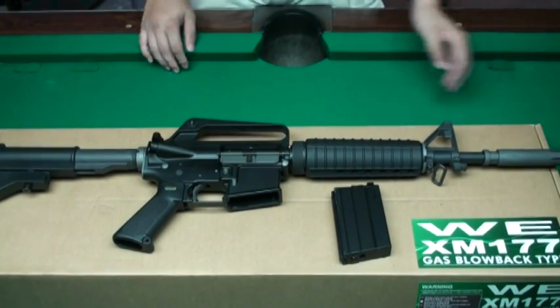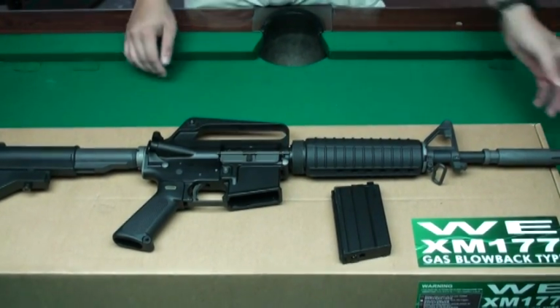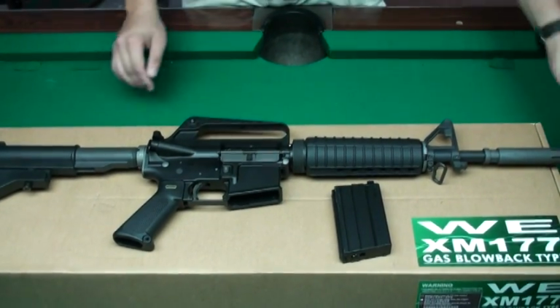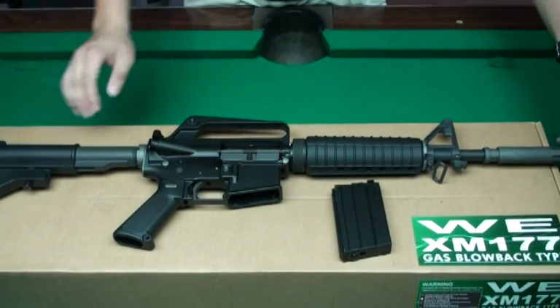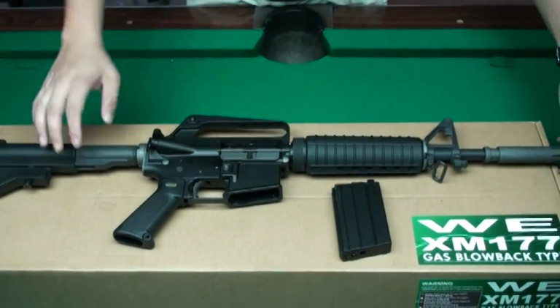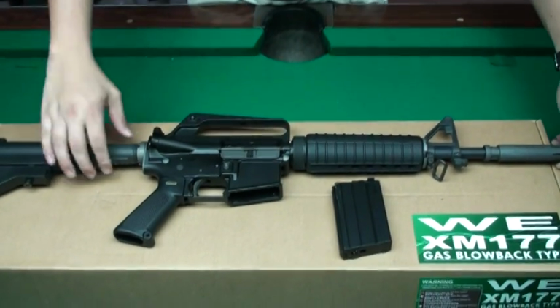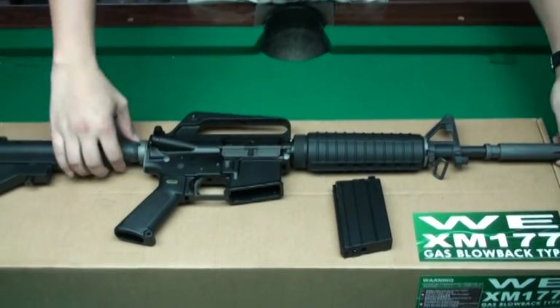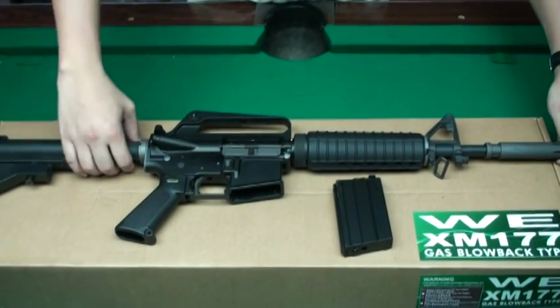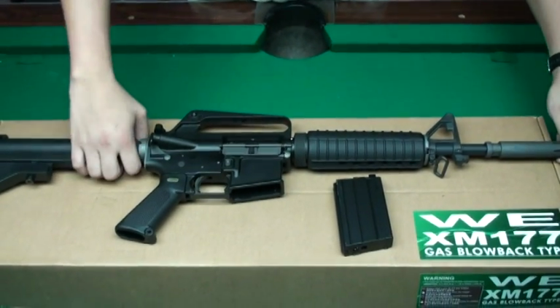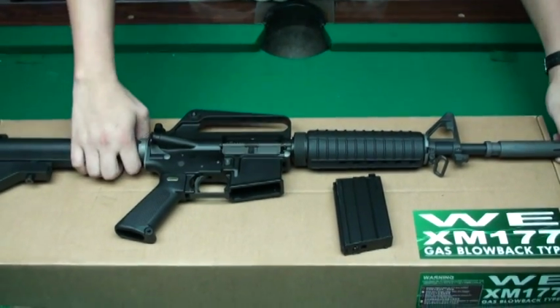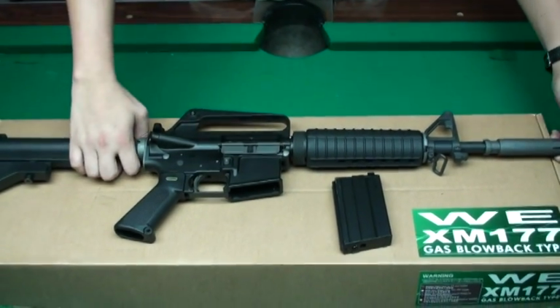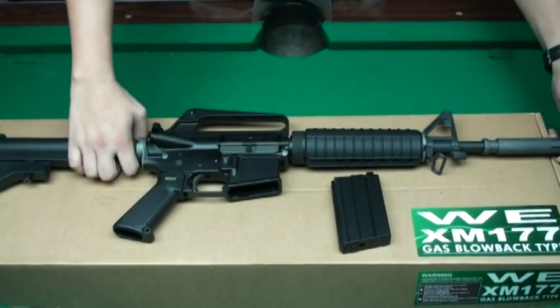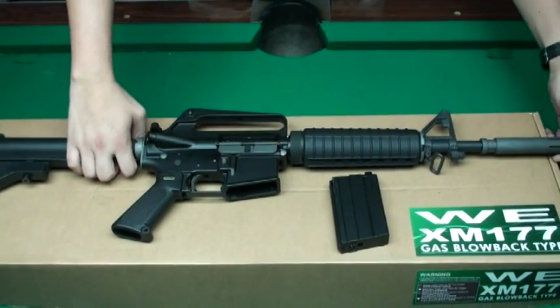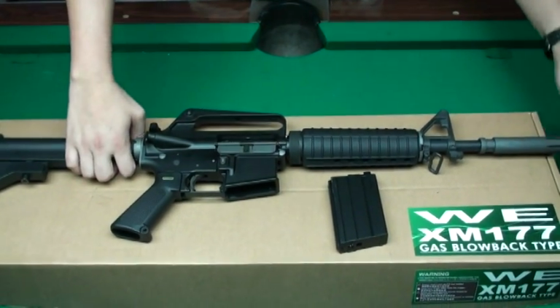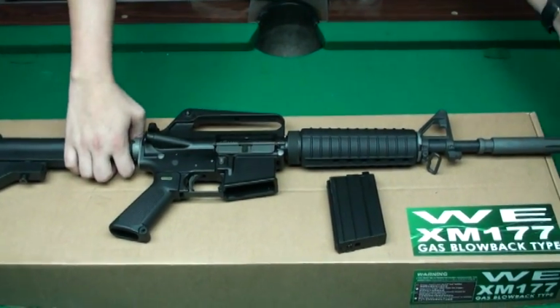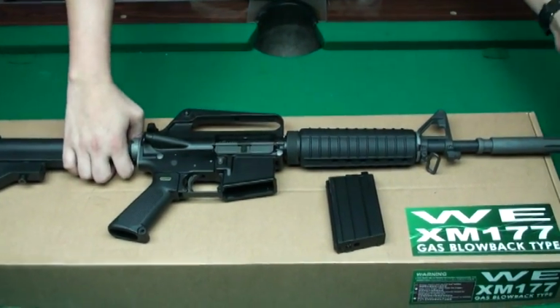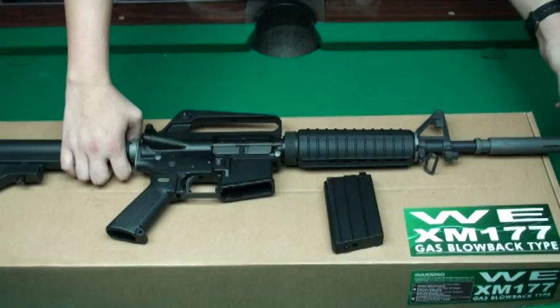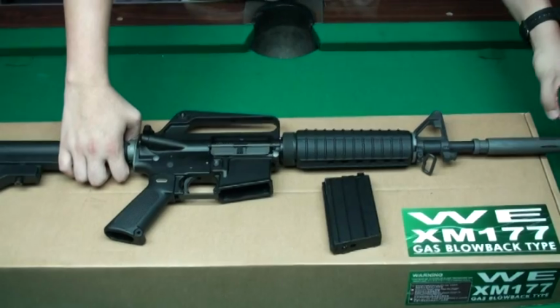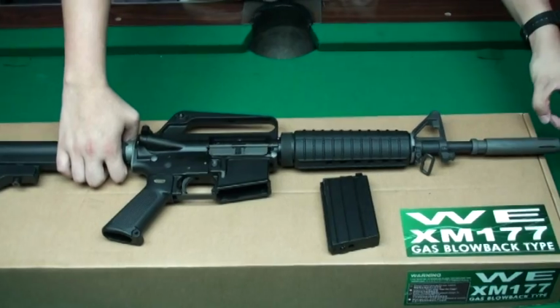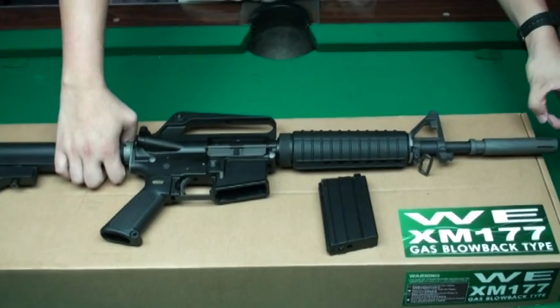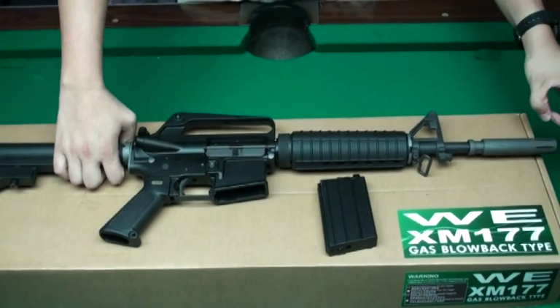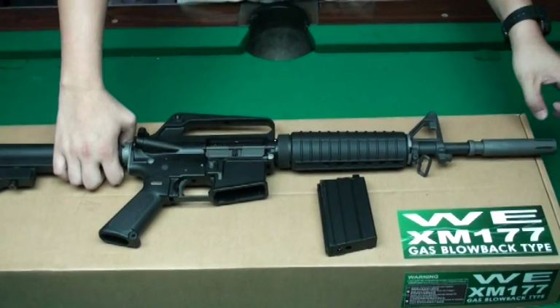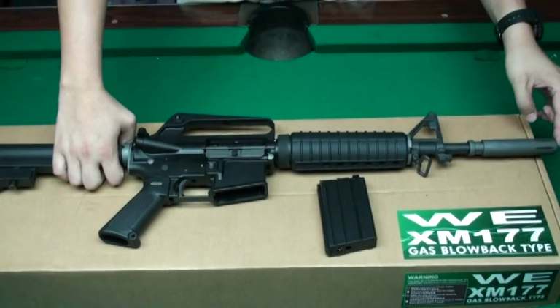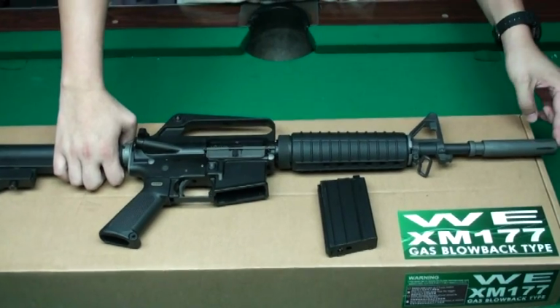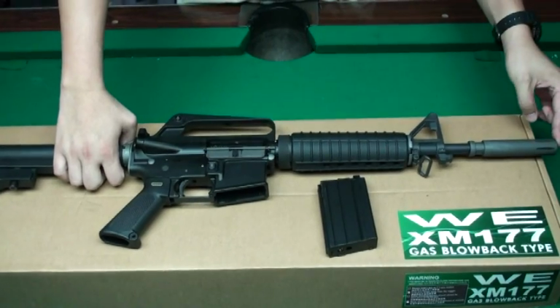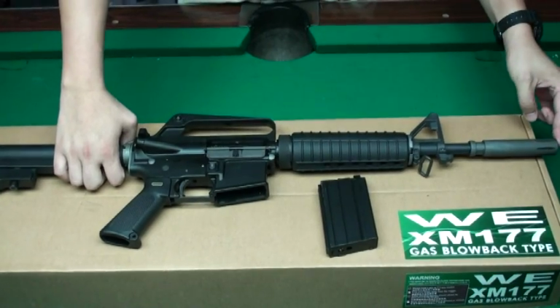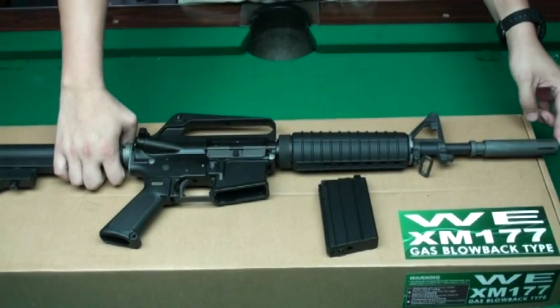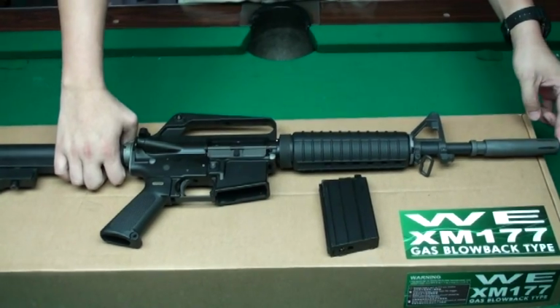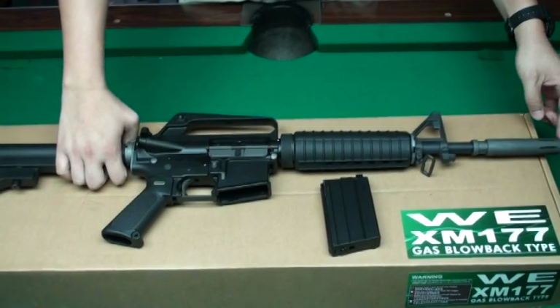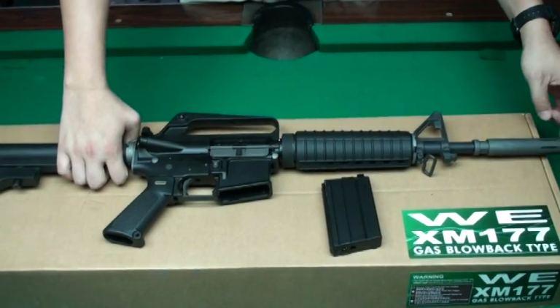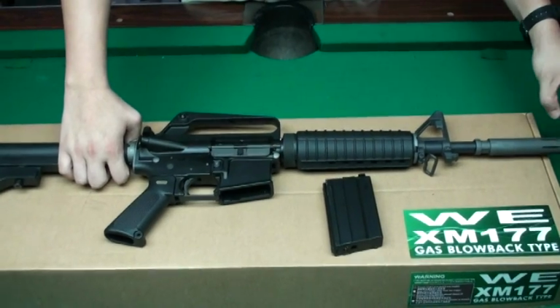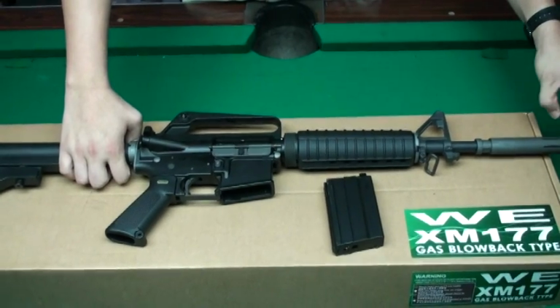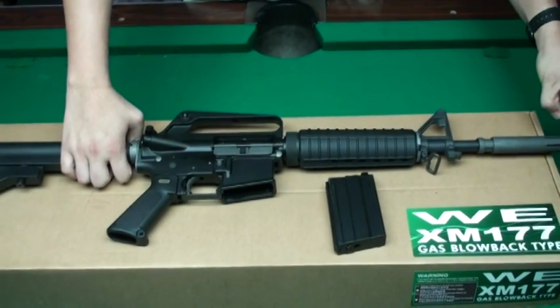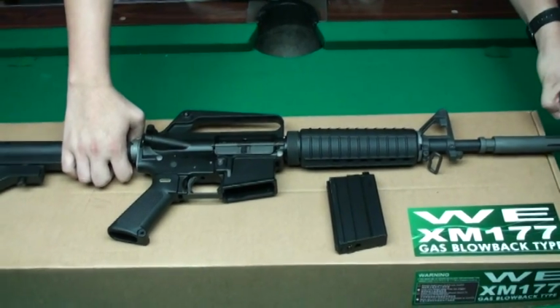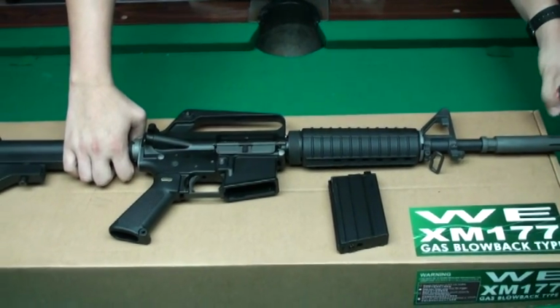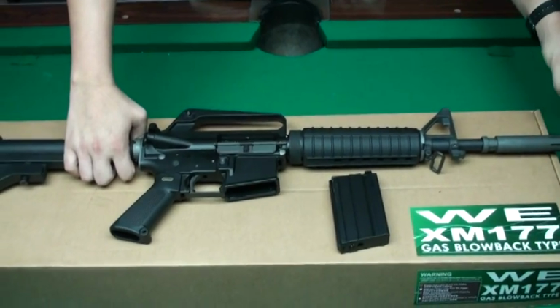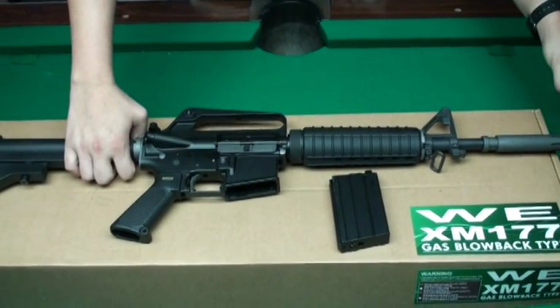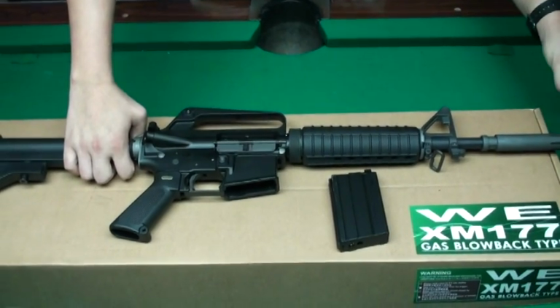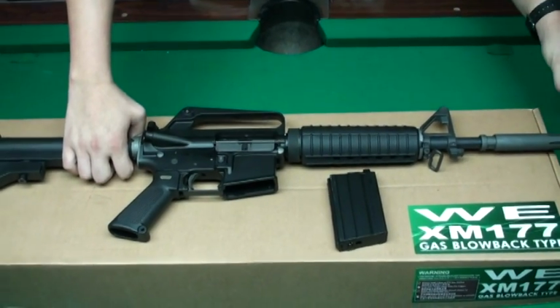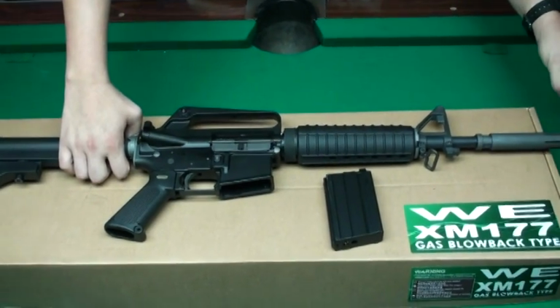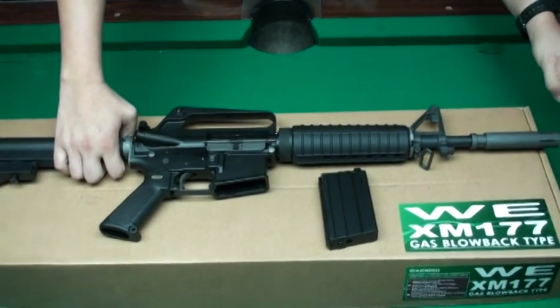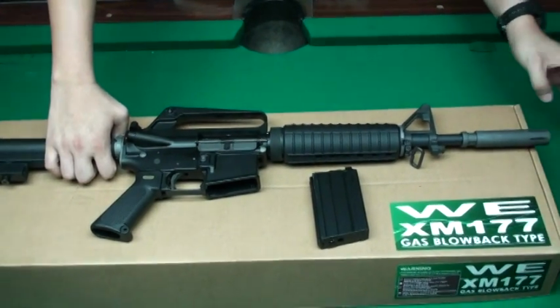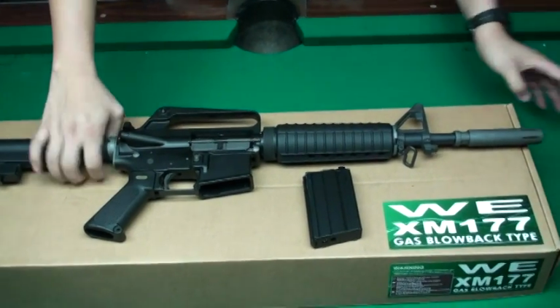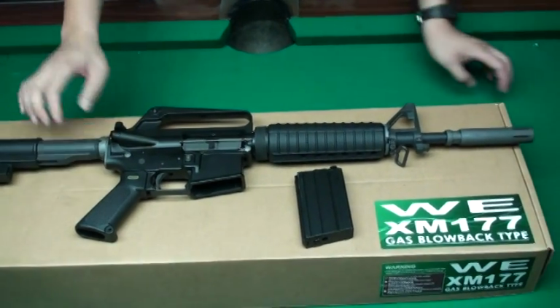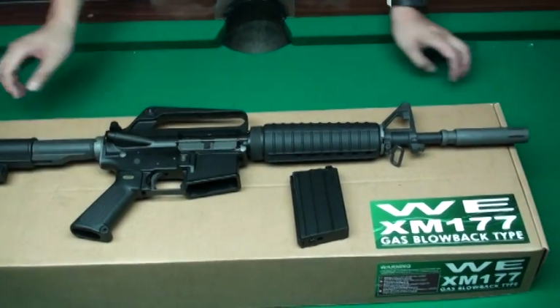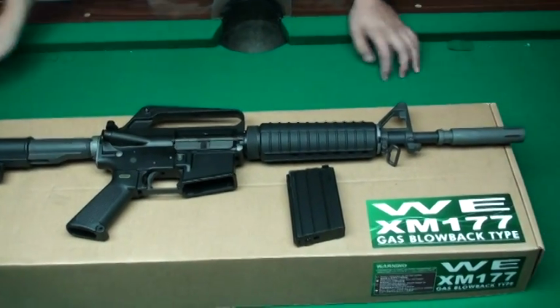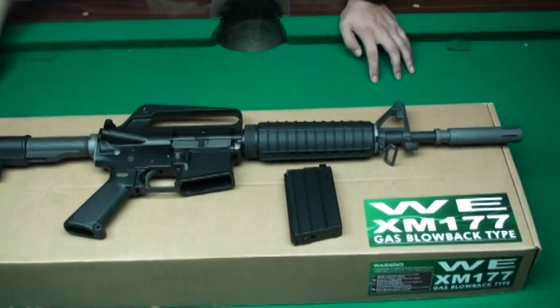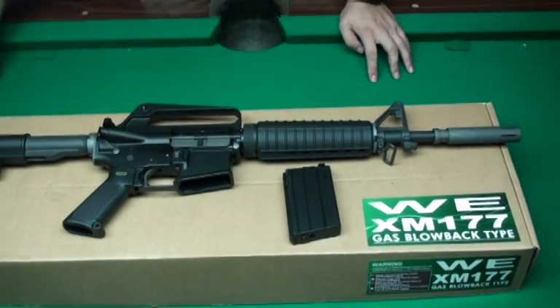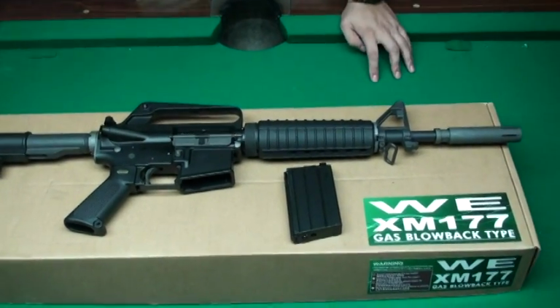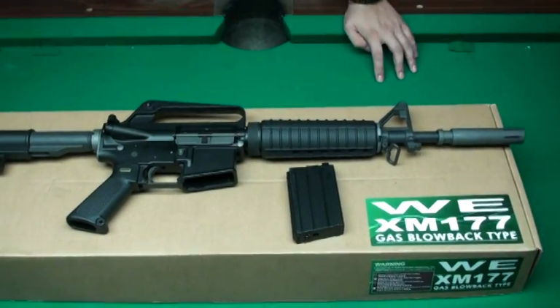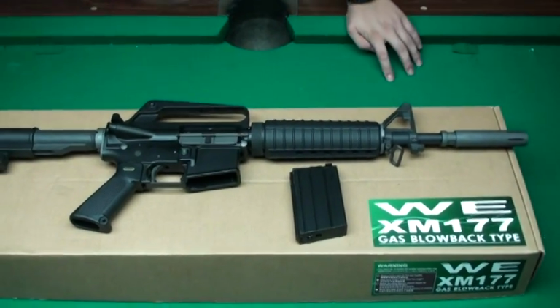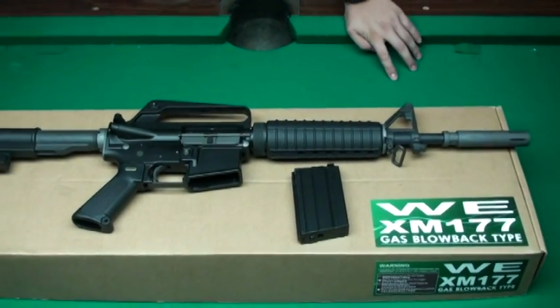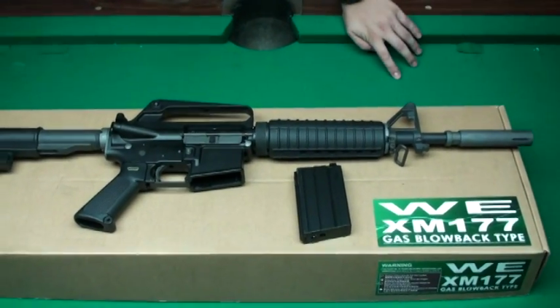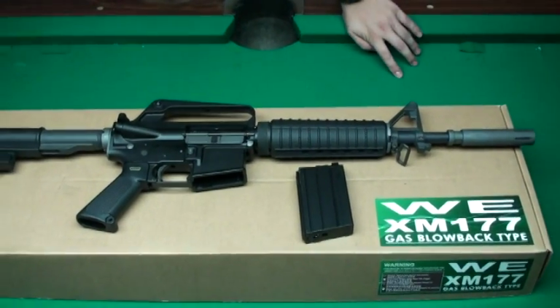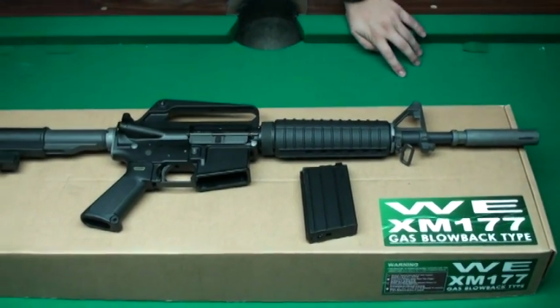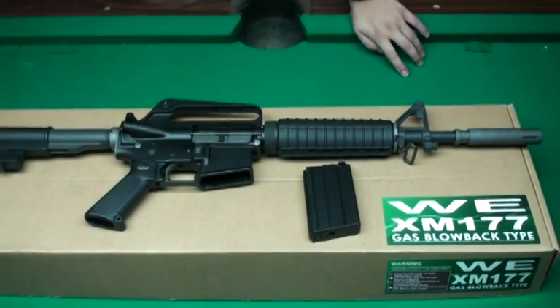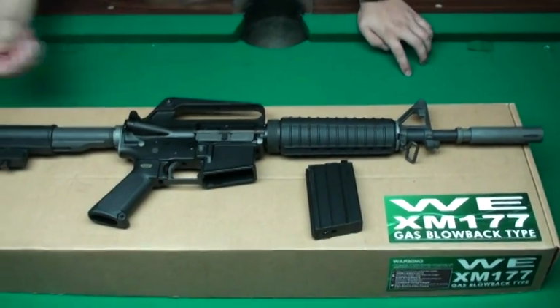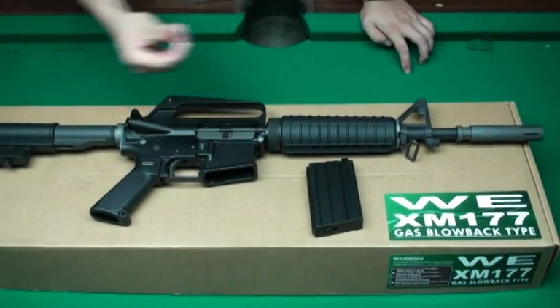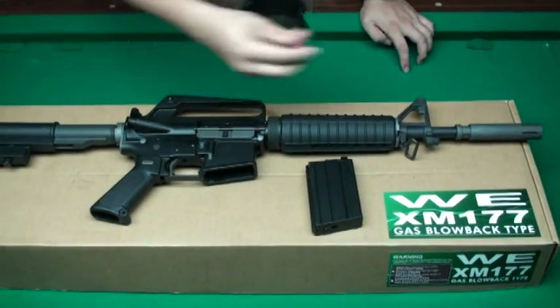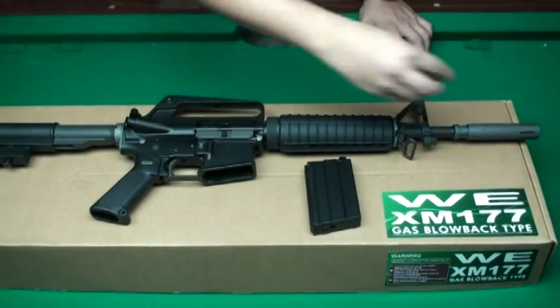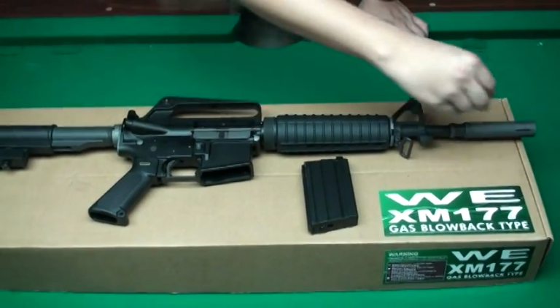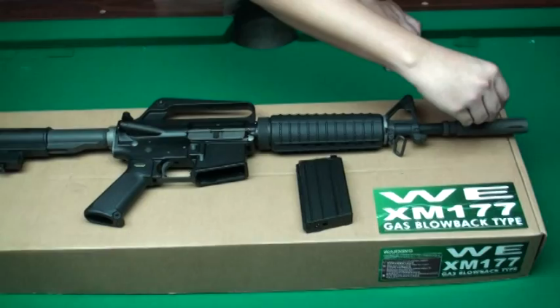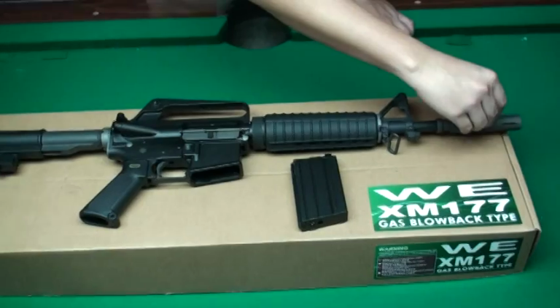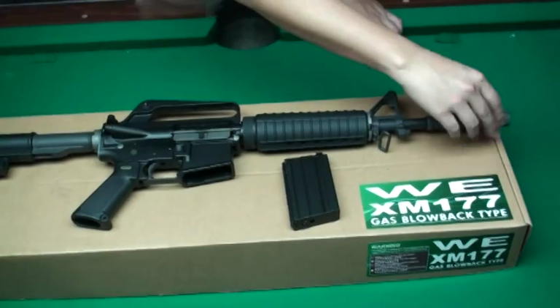This time WE provides you a steel flash hider. We use a magnet to test it.